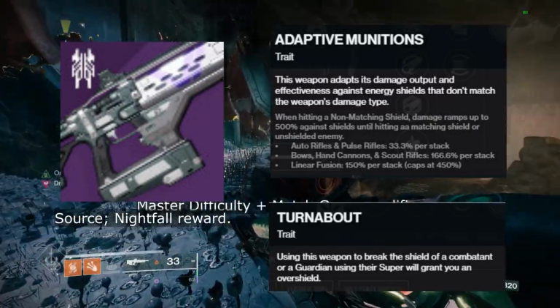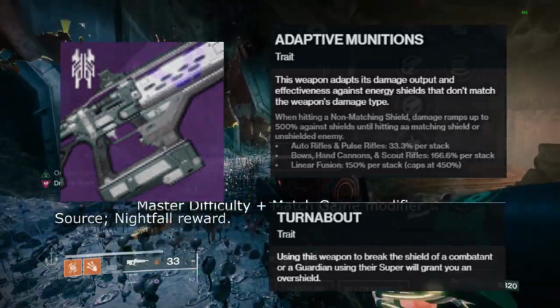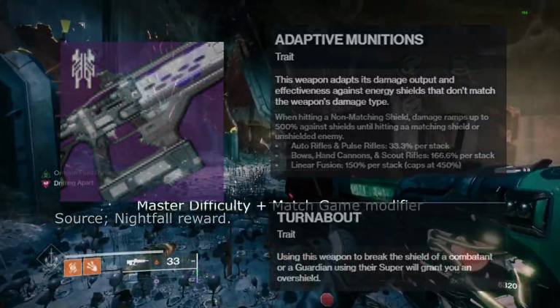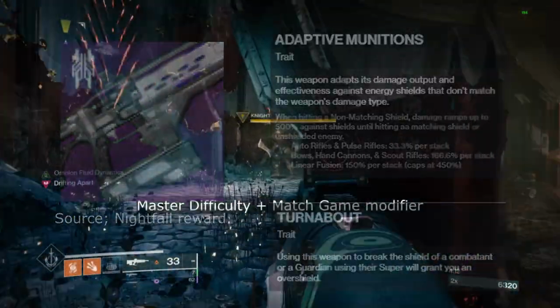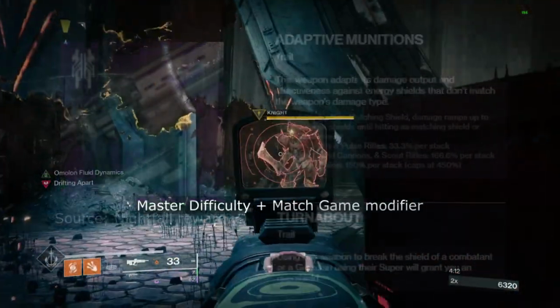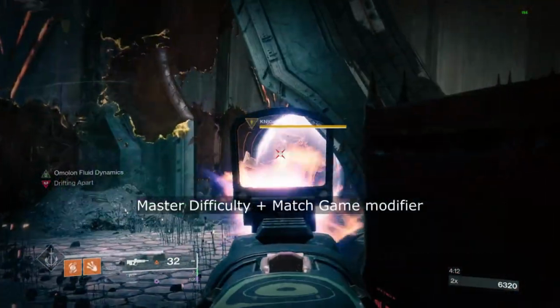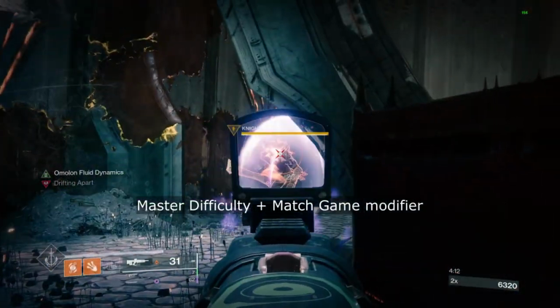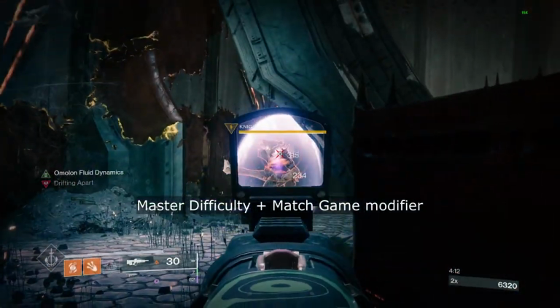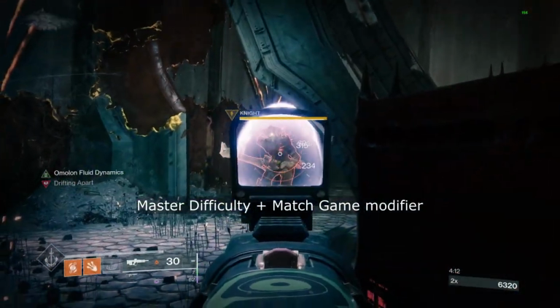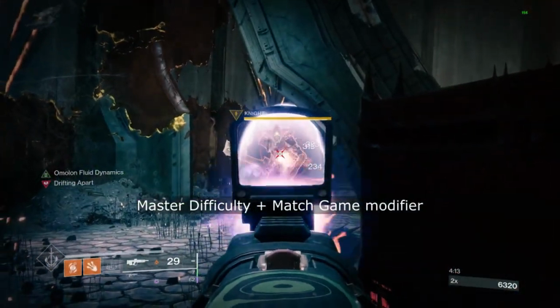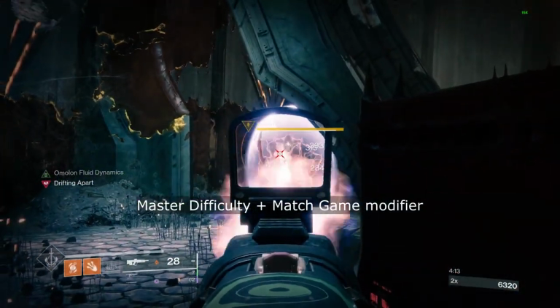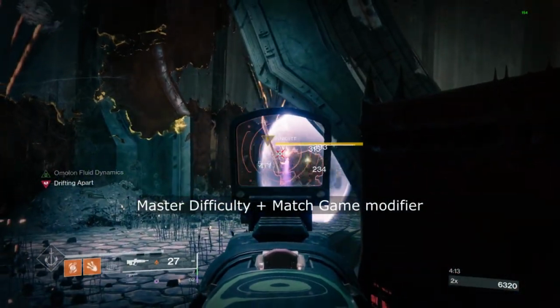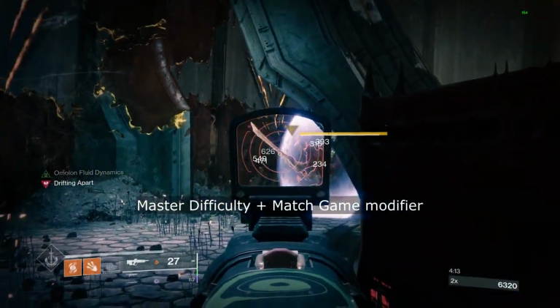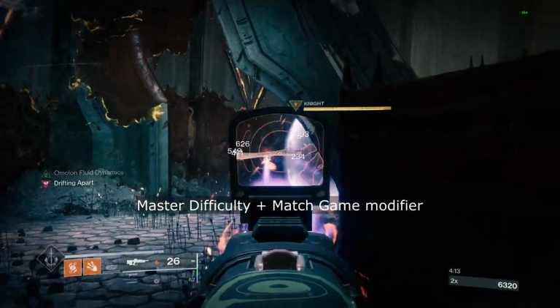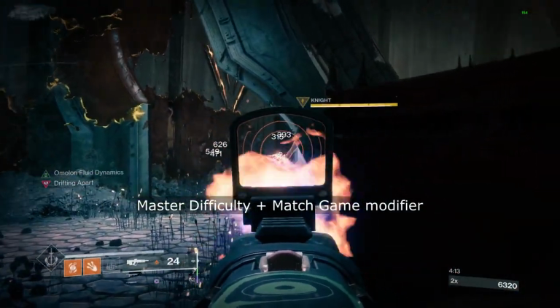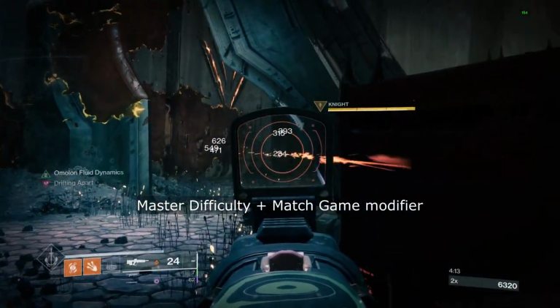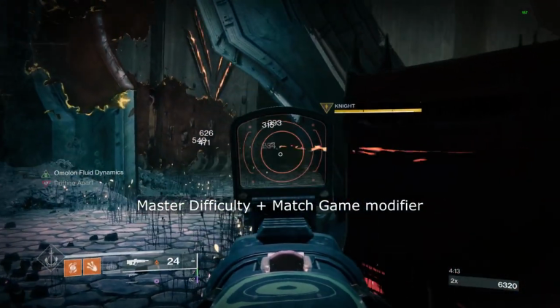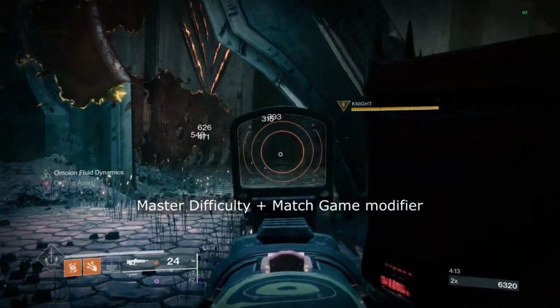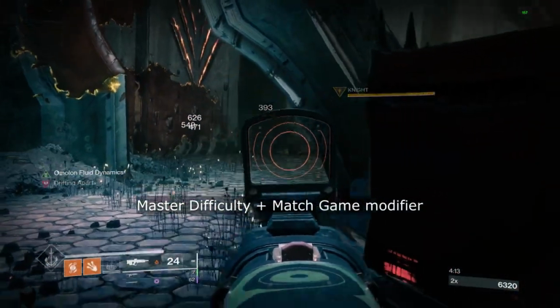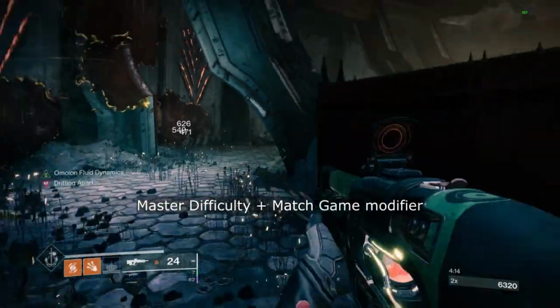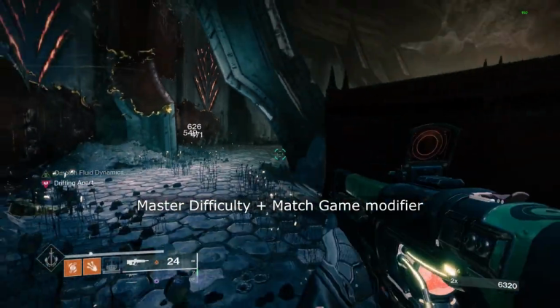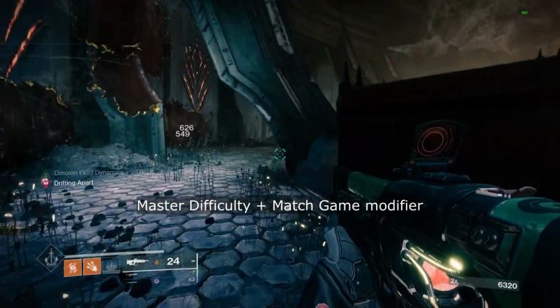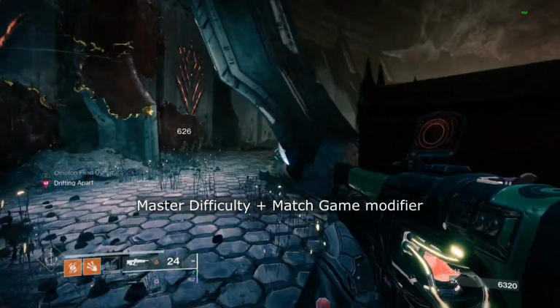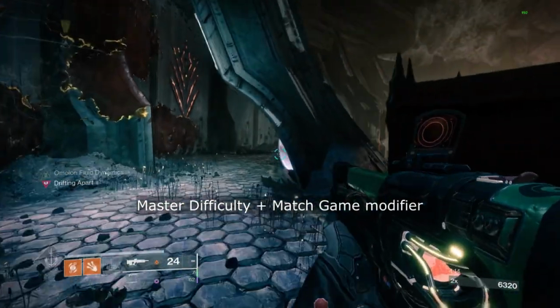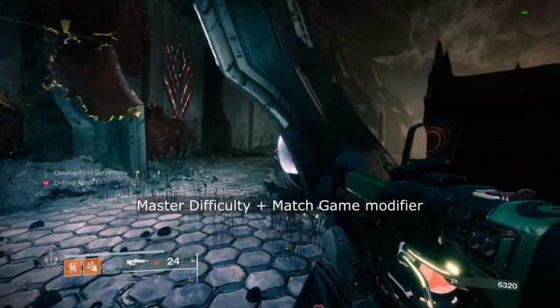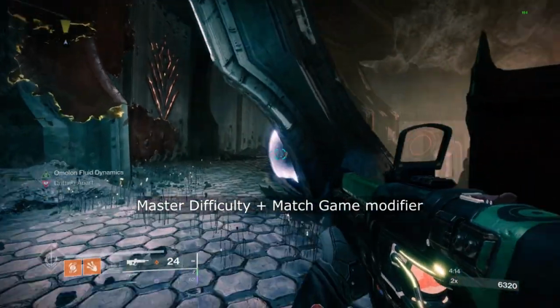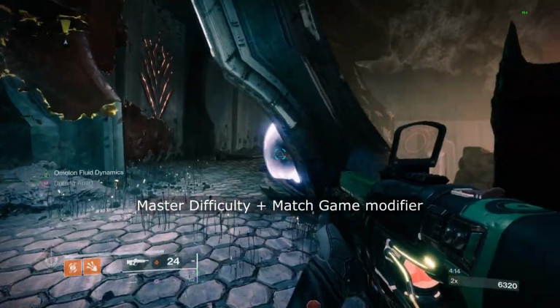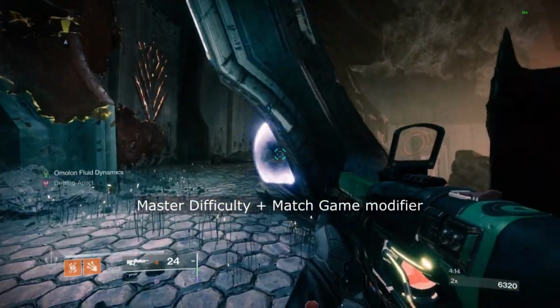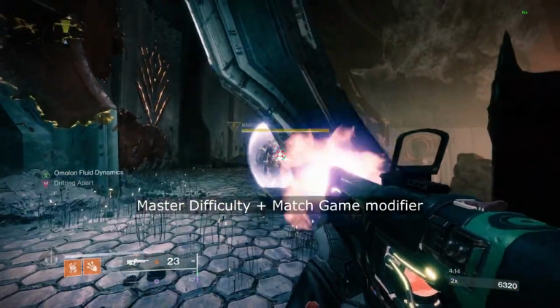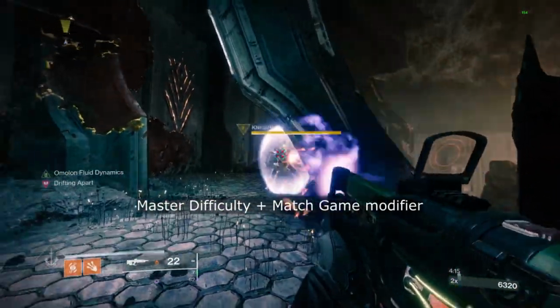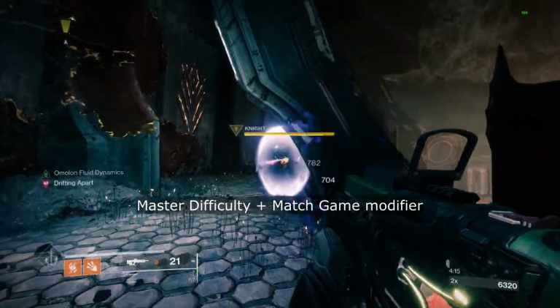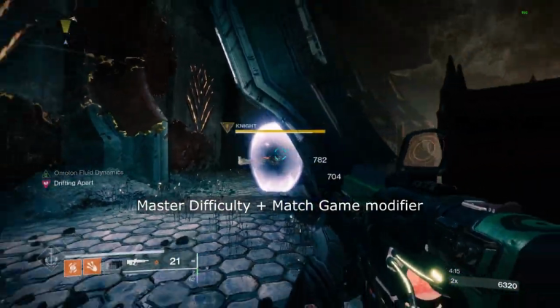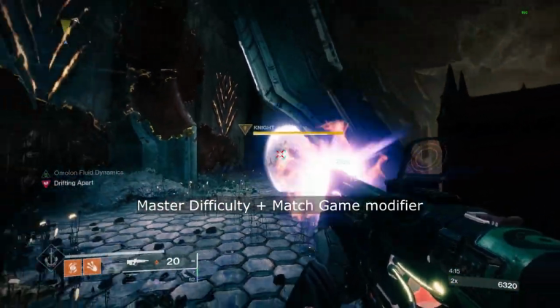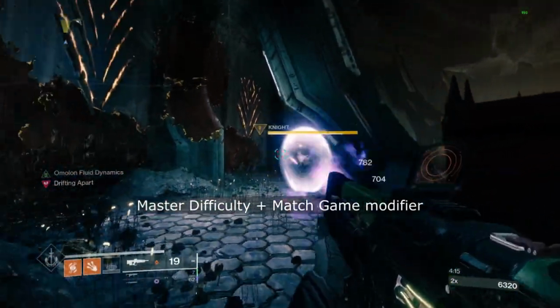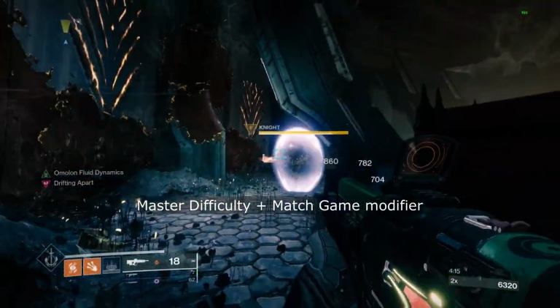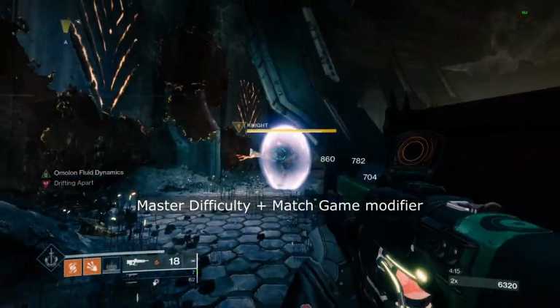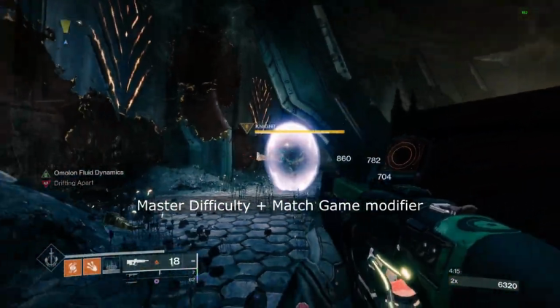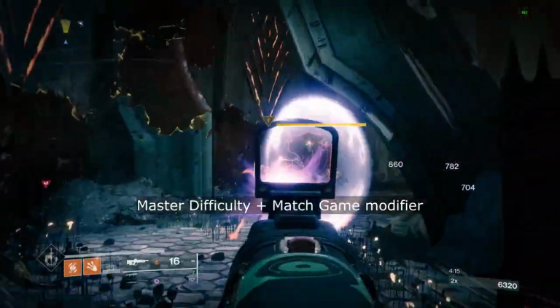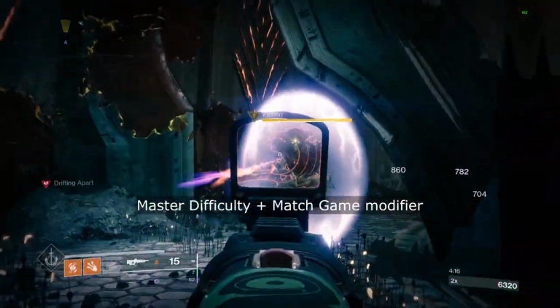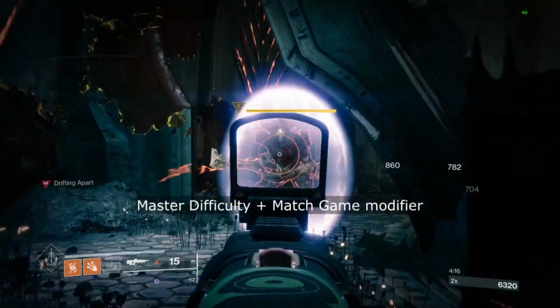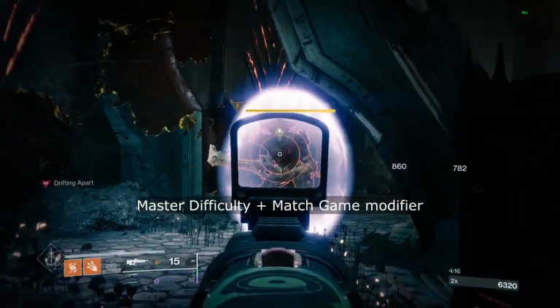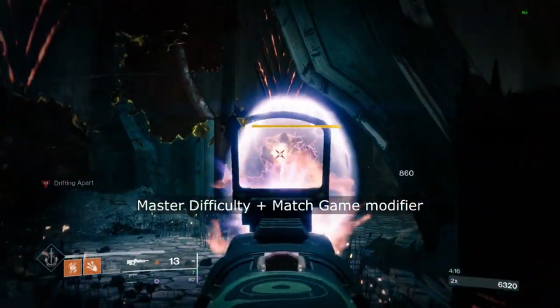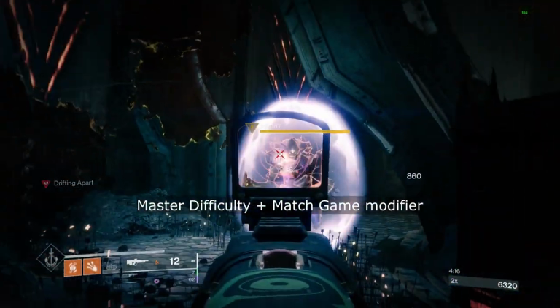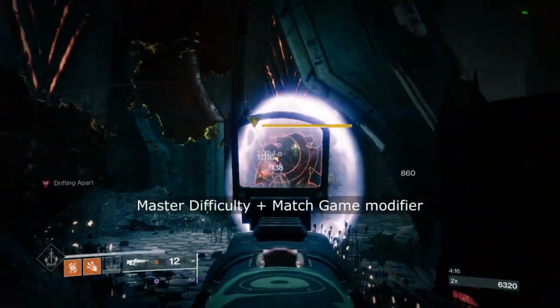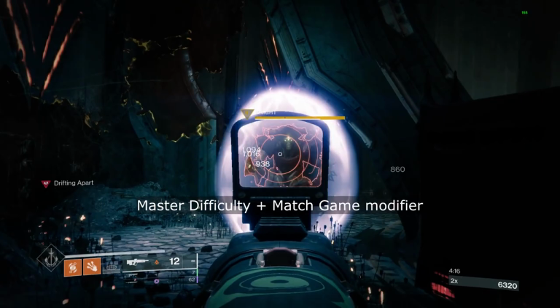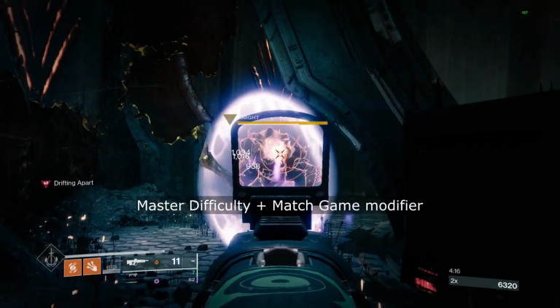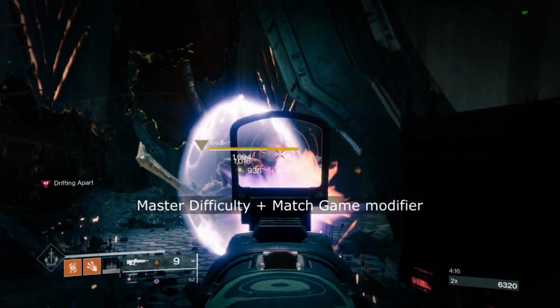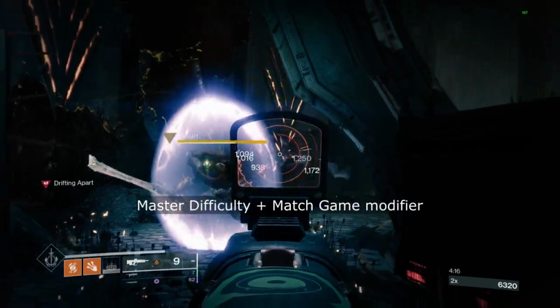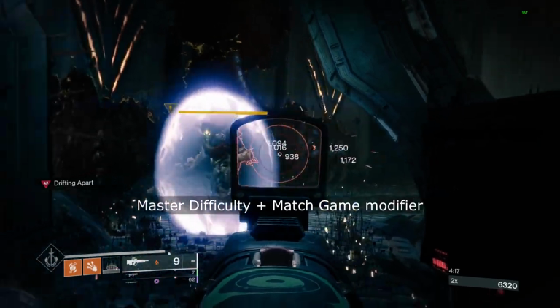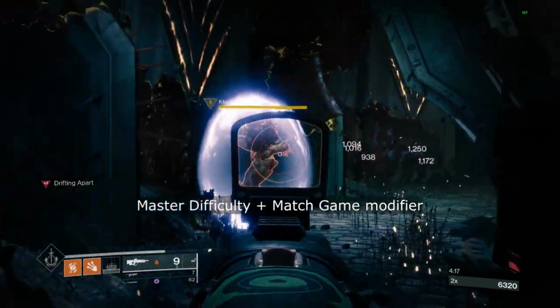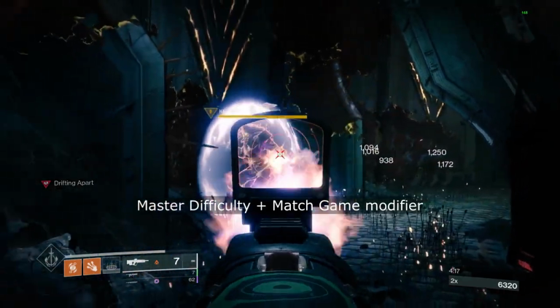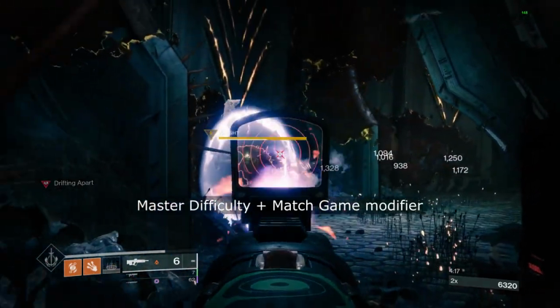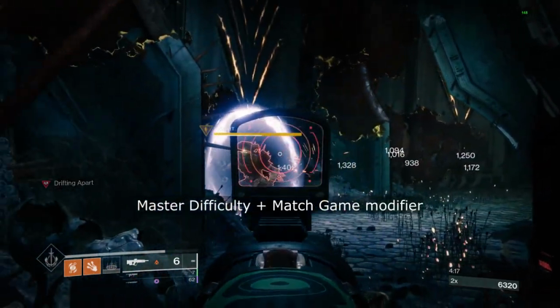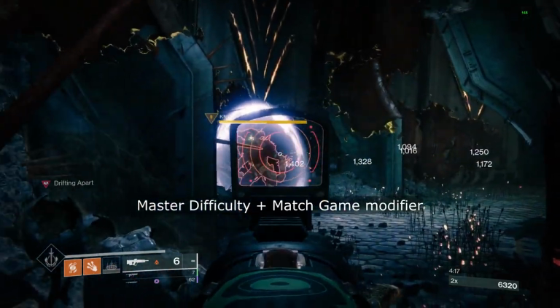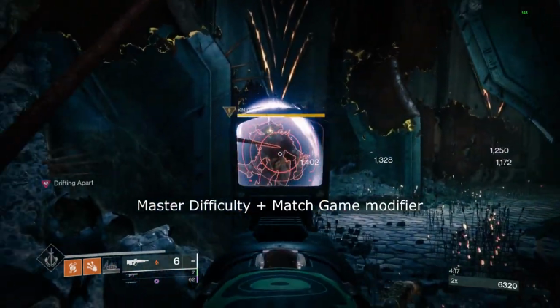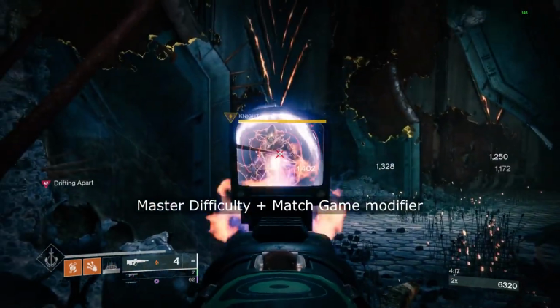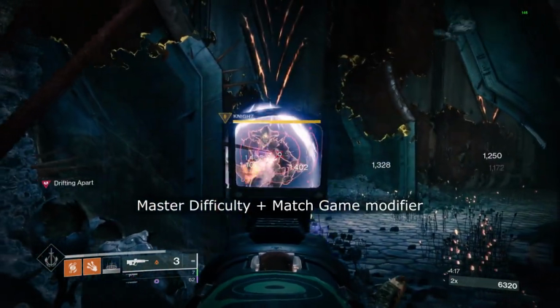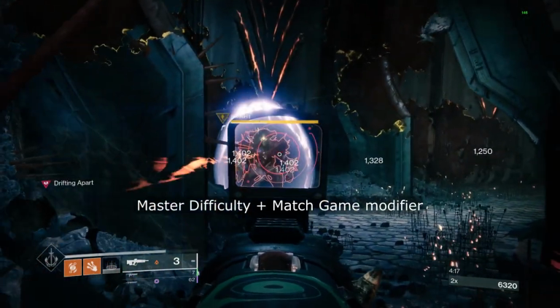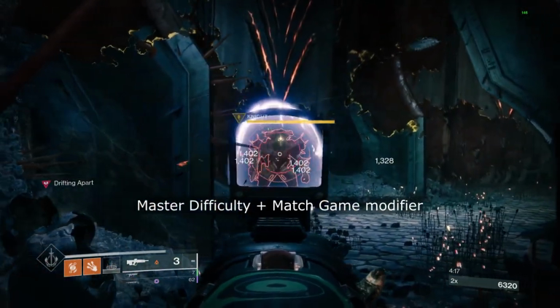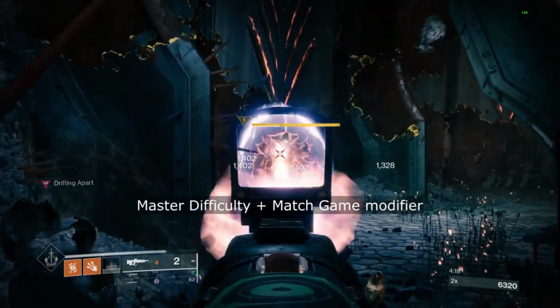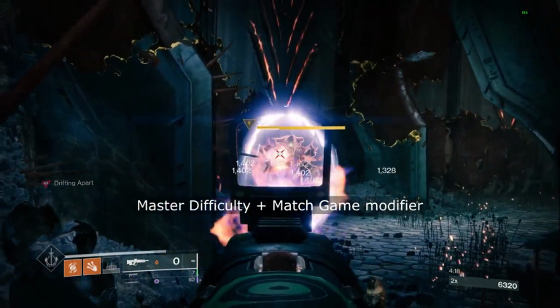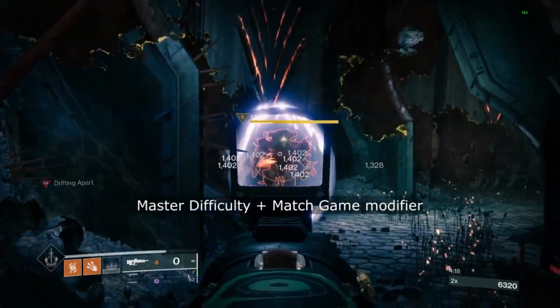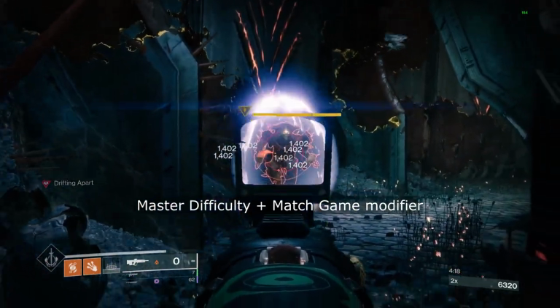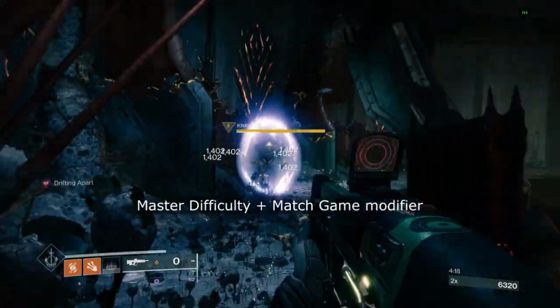With this perk combo, the weapon deals more damage to unmatching energy shields, but also provides you with an overshield every time you break them.